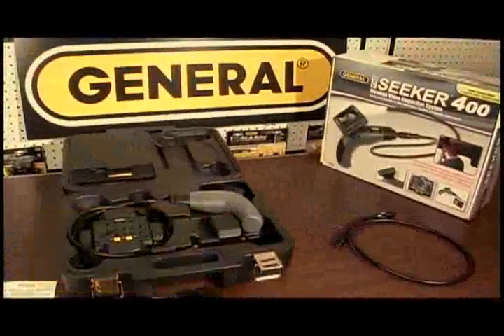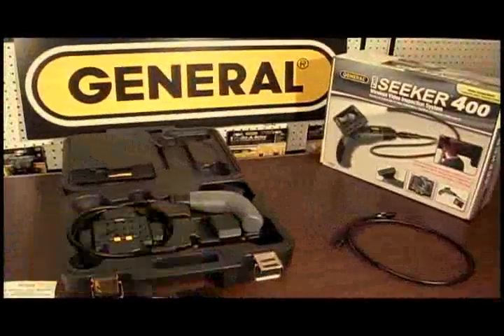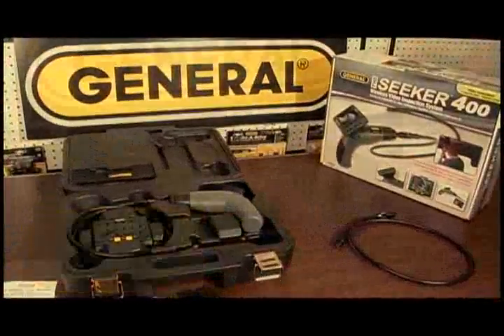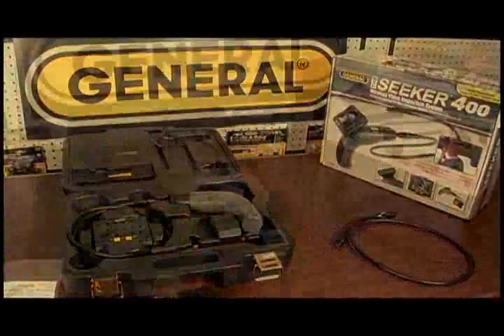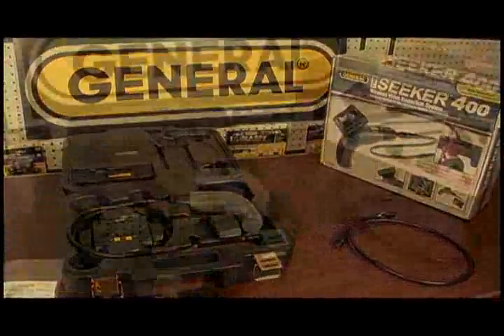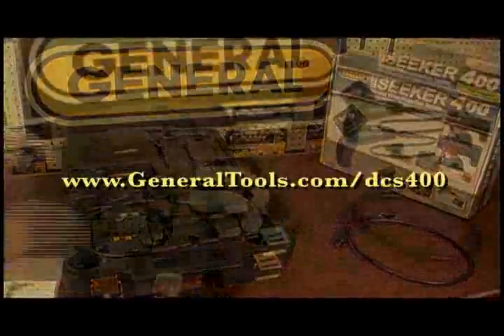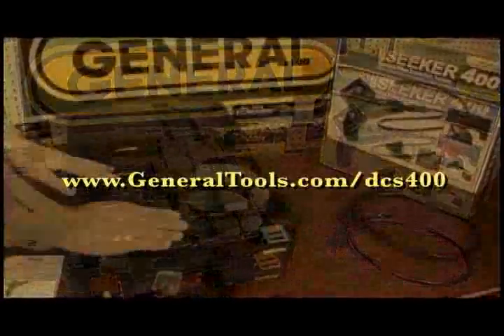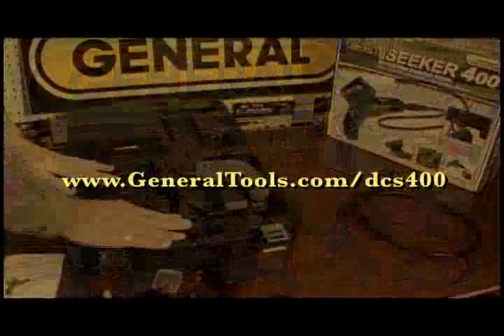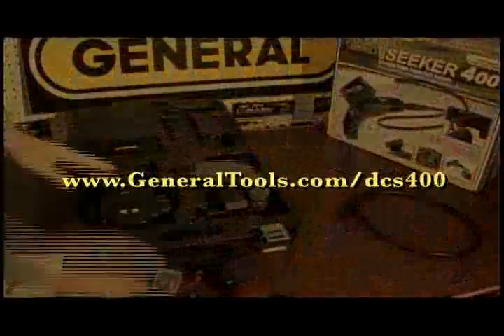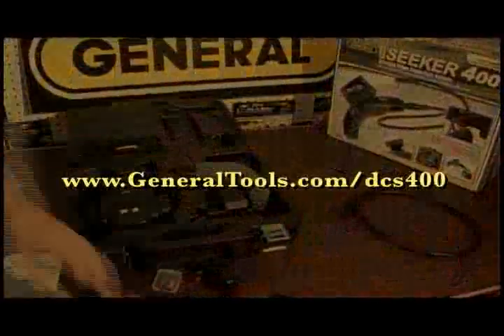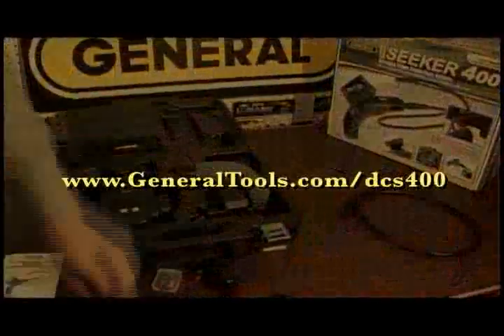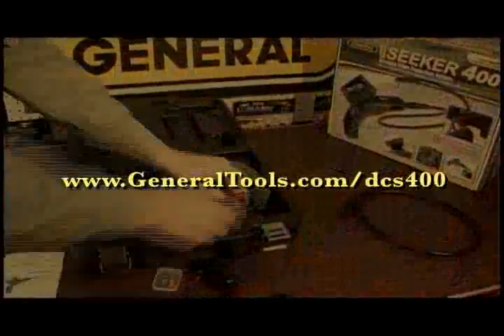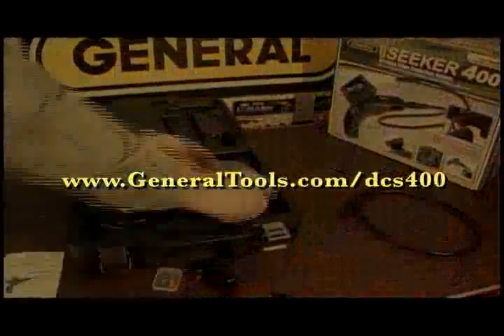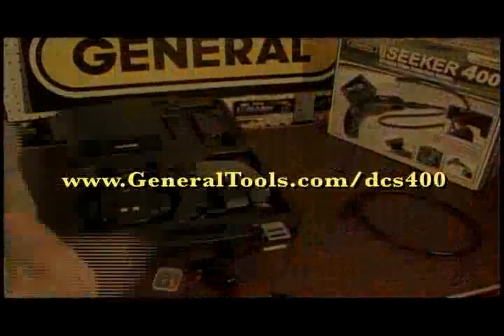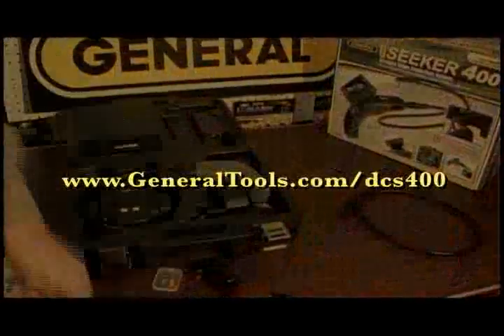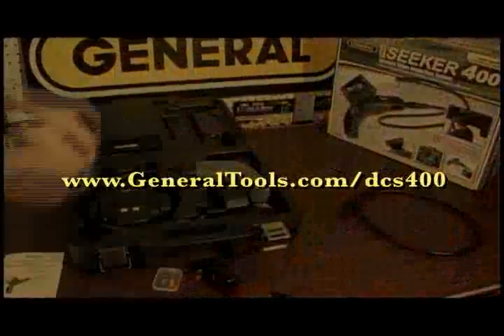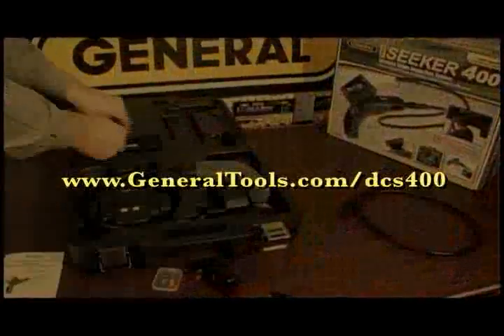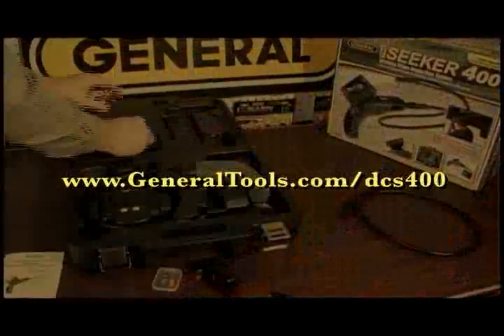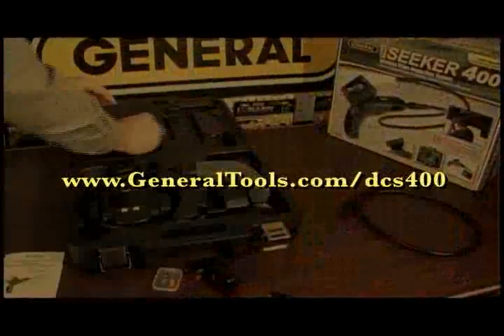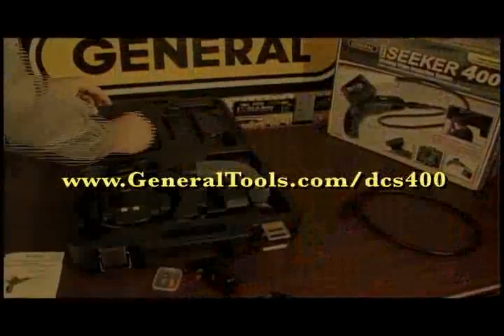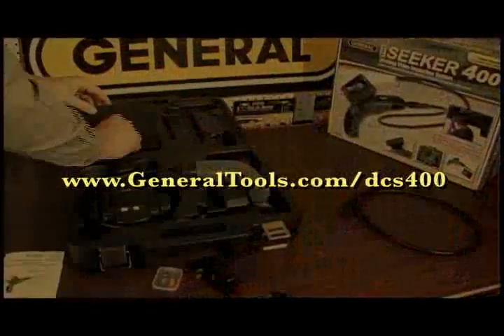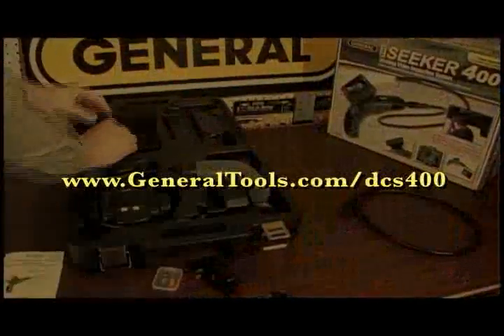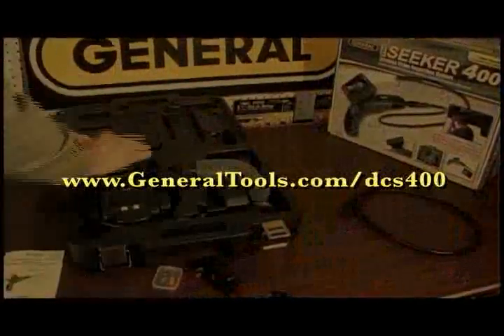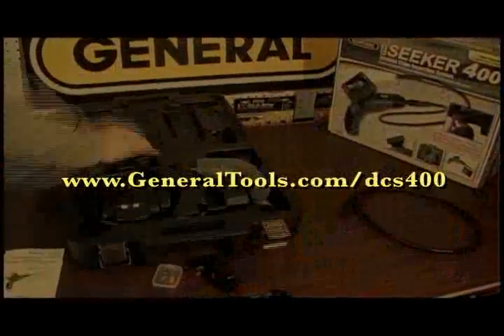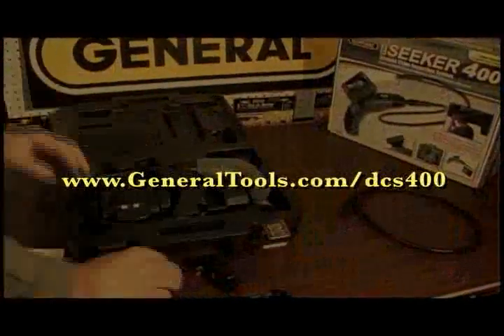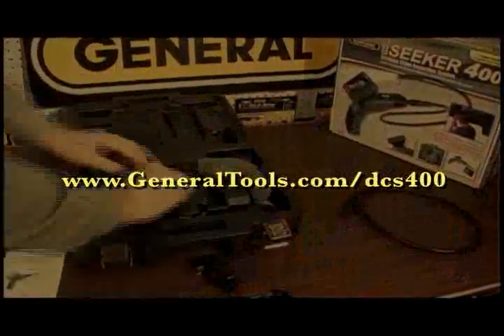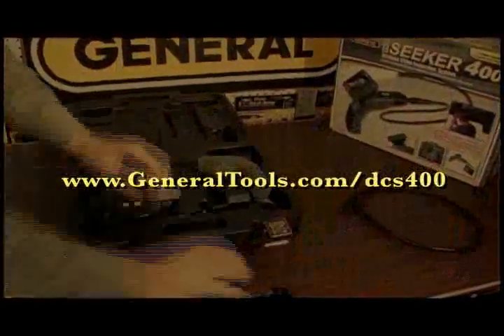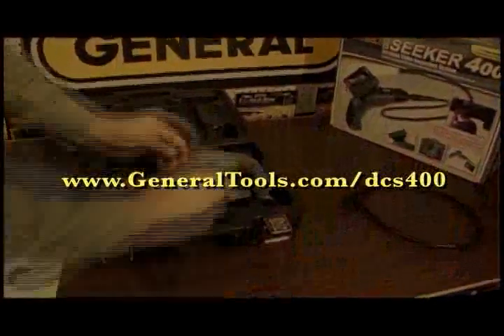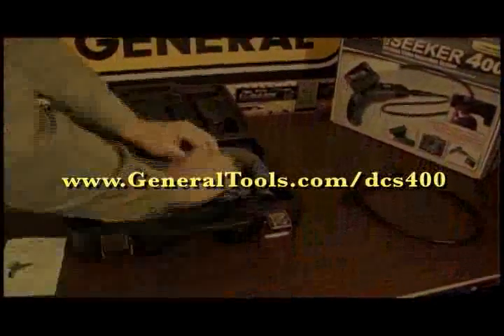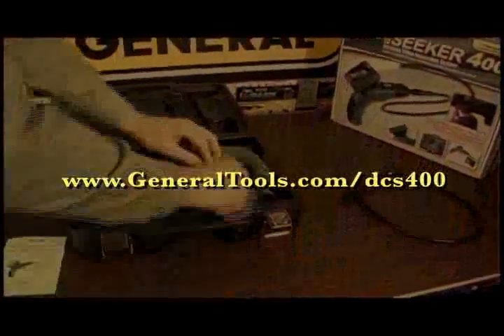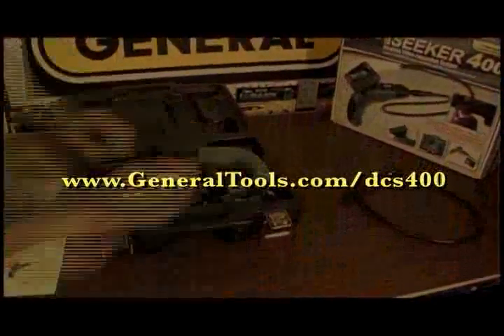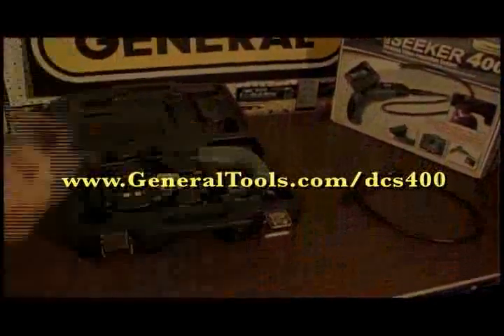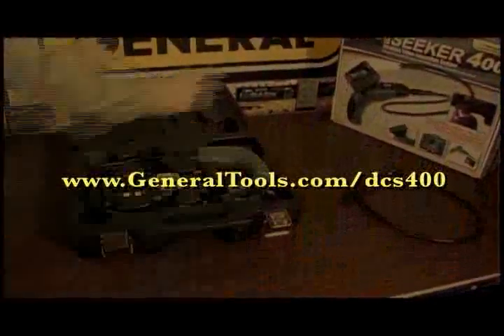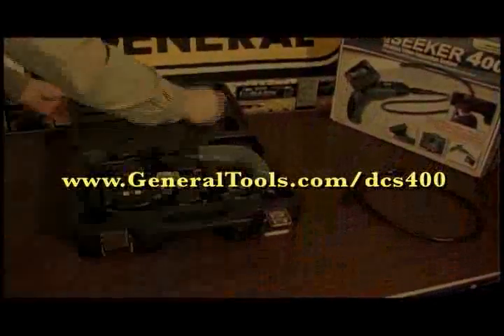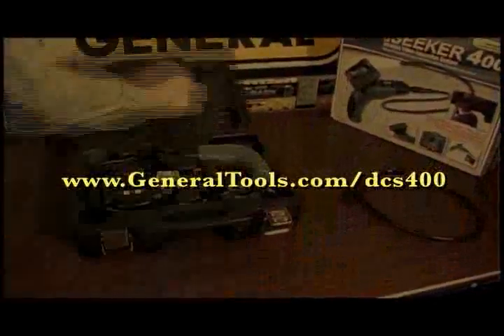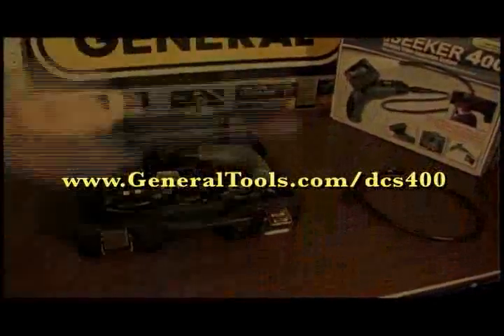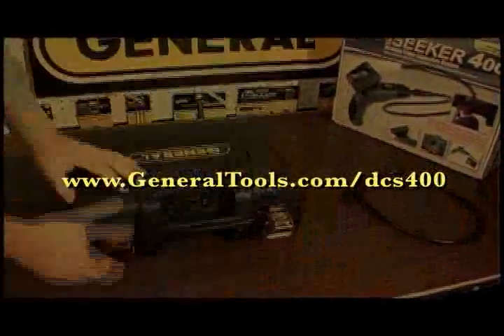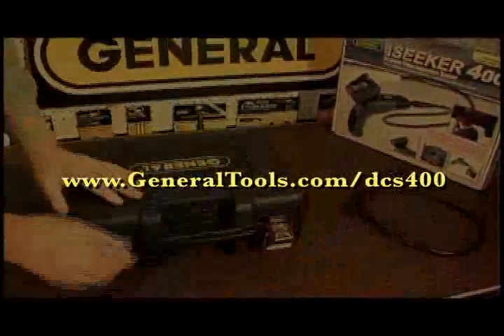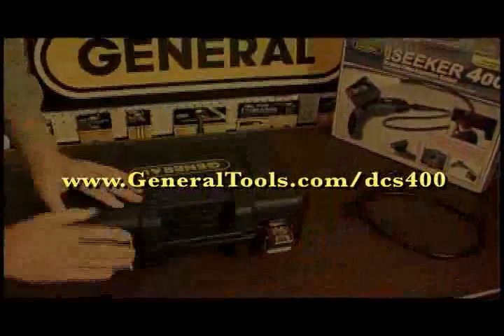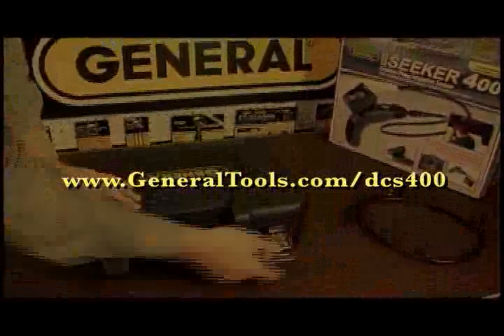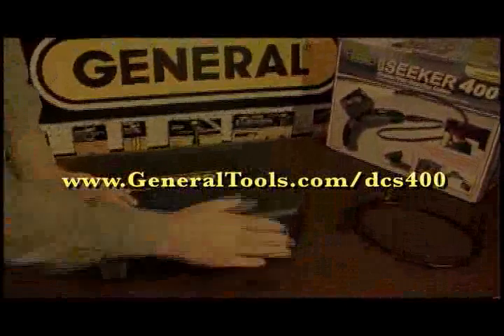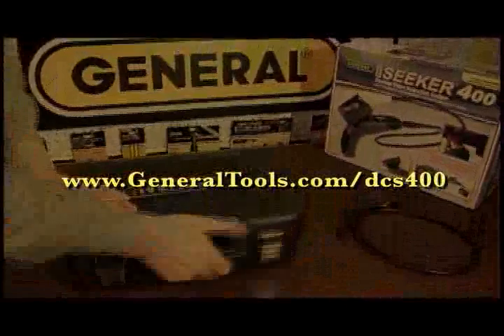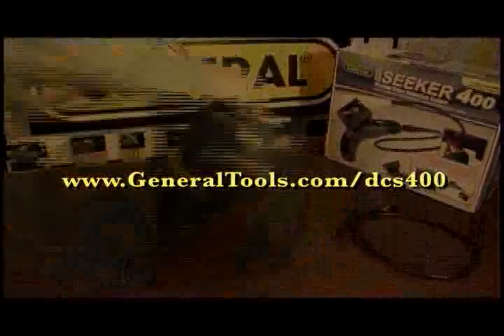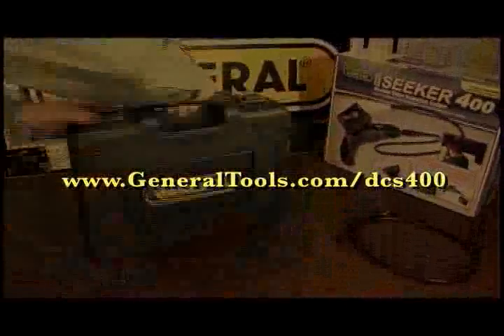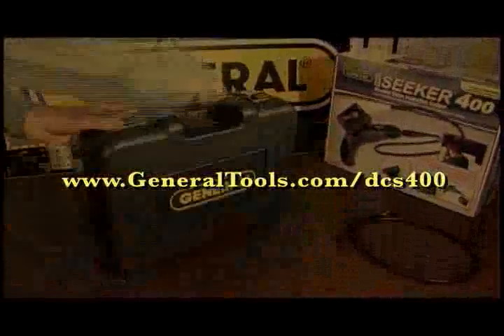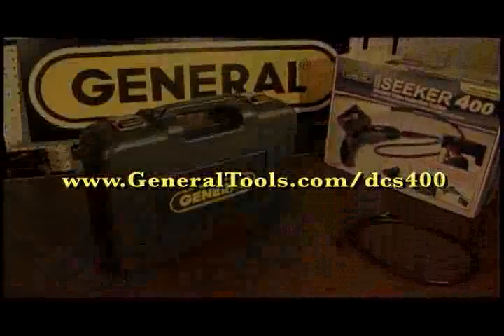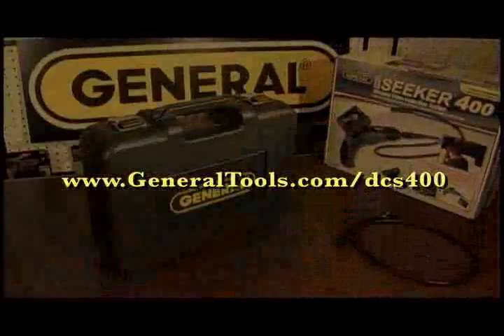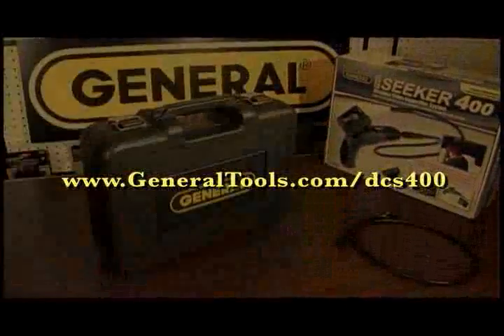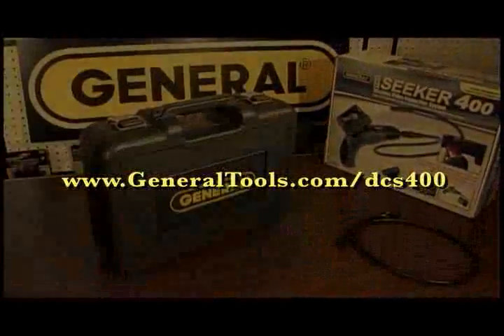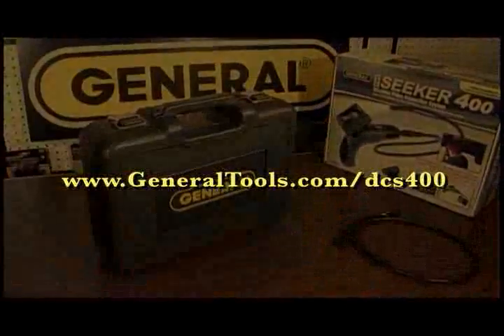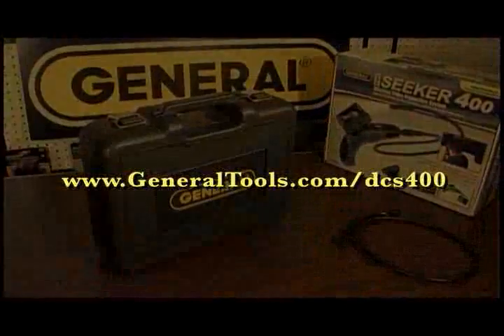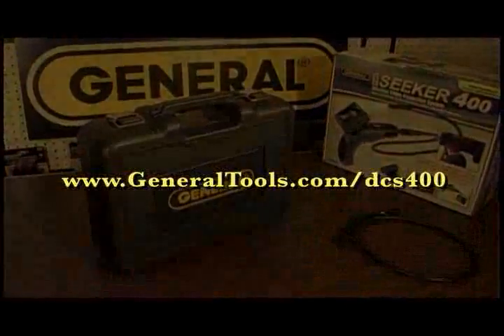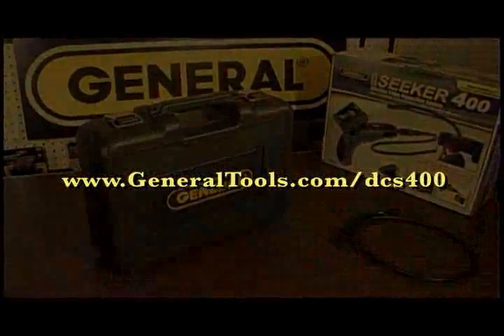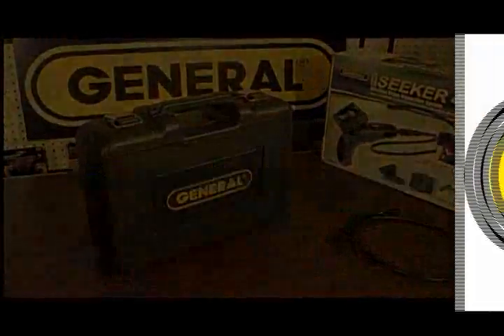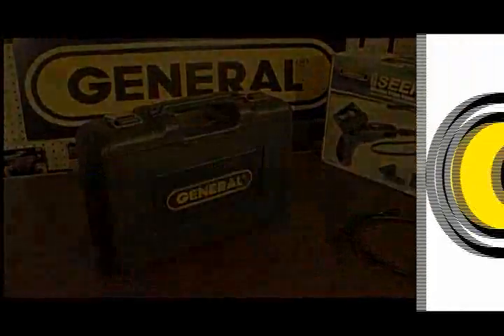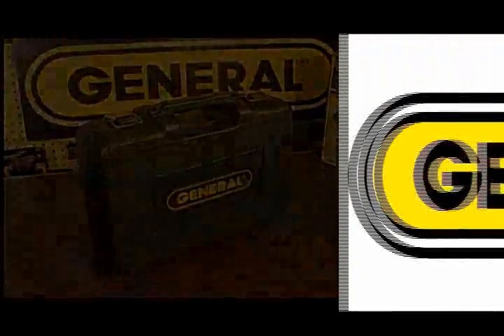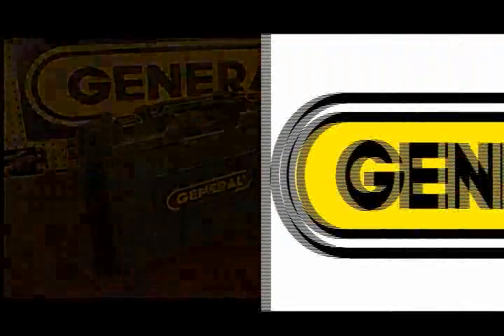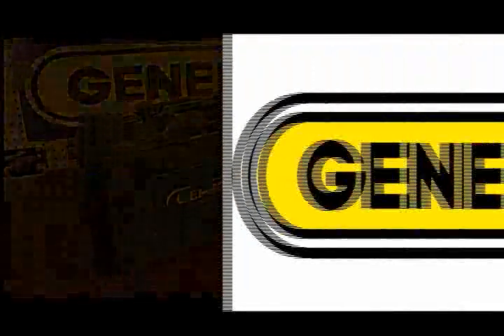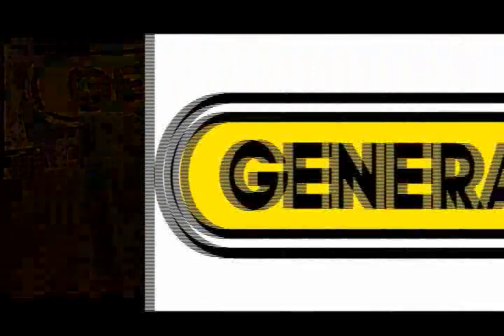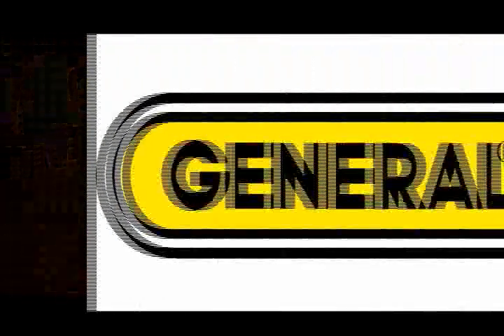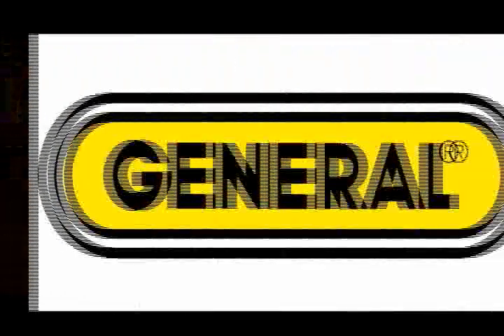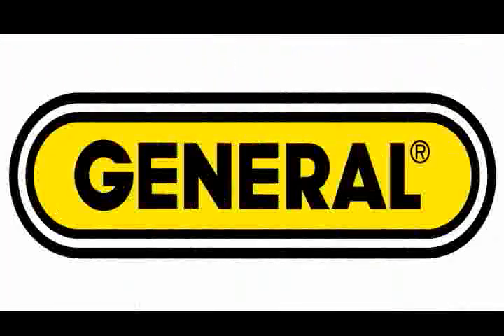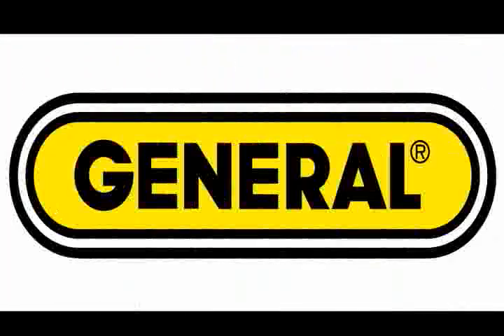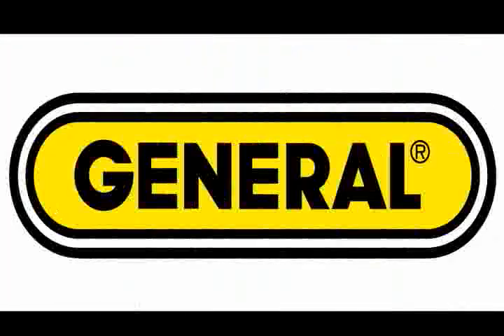Please visit the General Tools website for more information and to see additional in-depth videos about operating our video camera scopes.